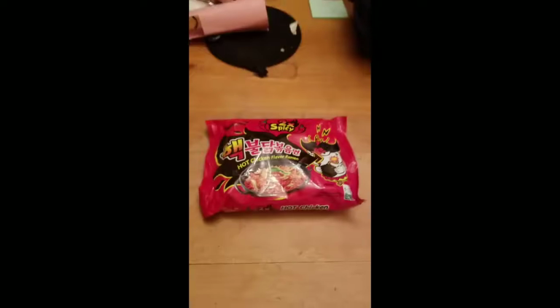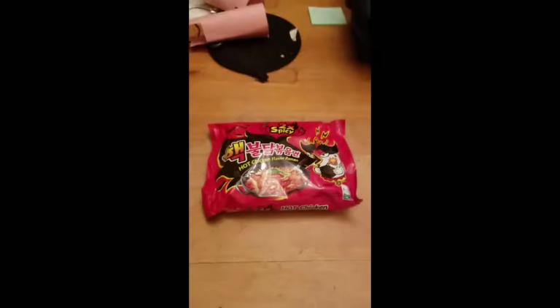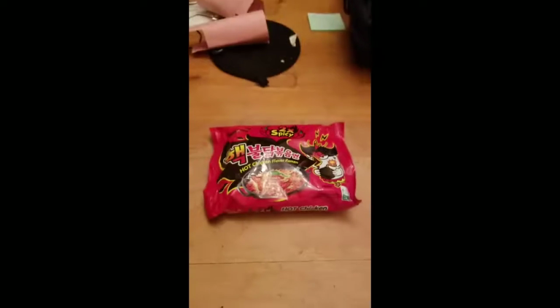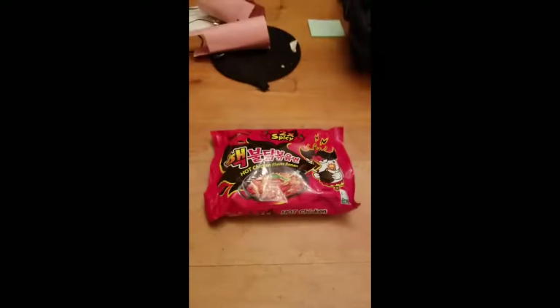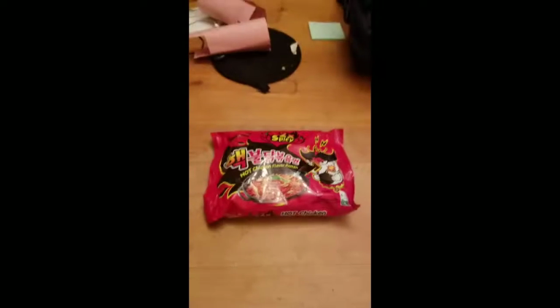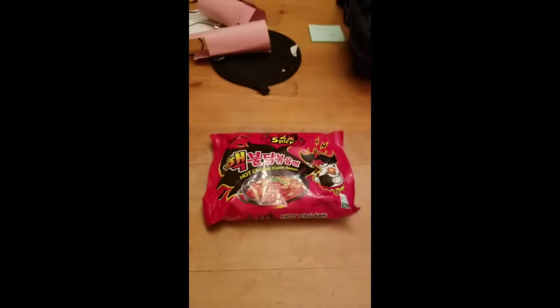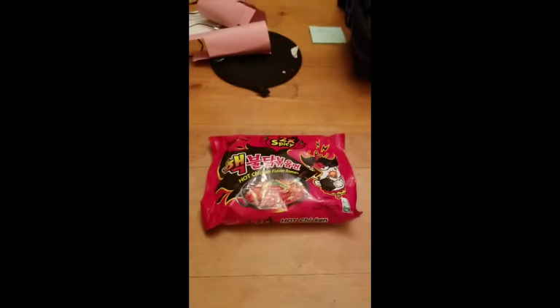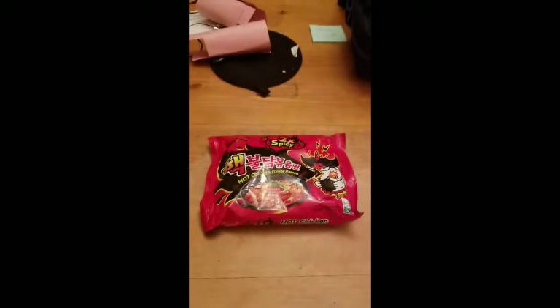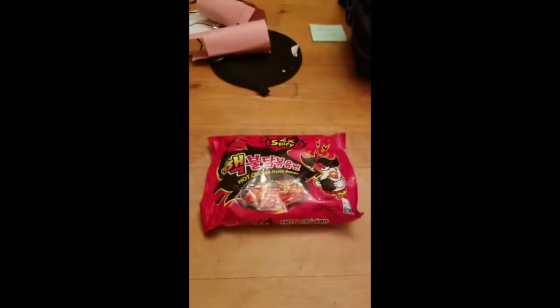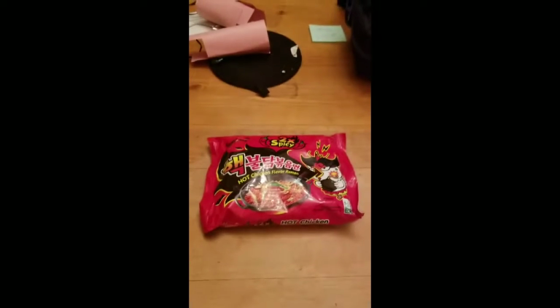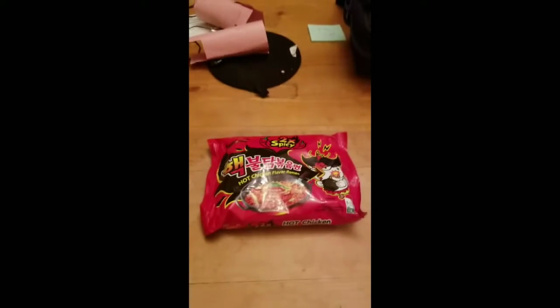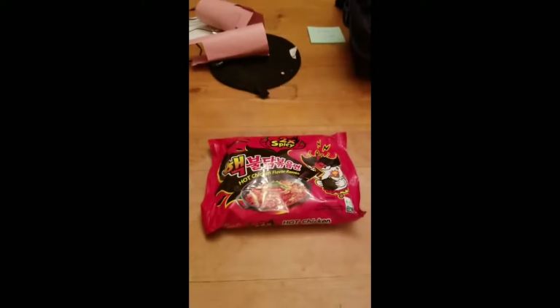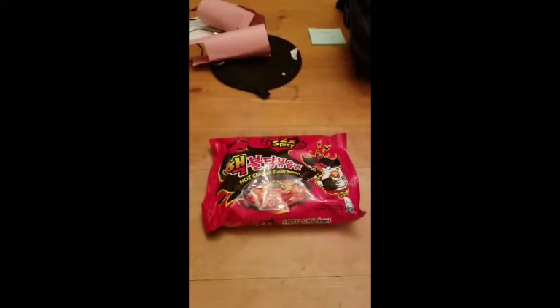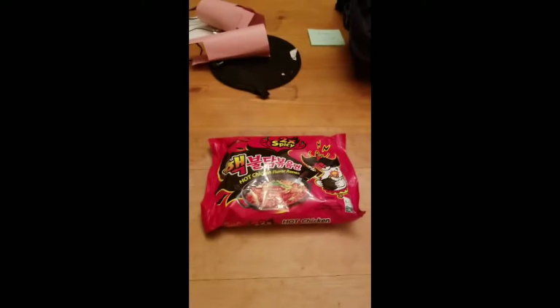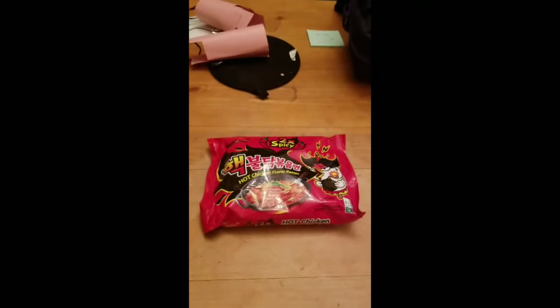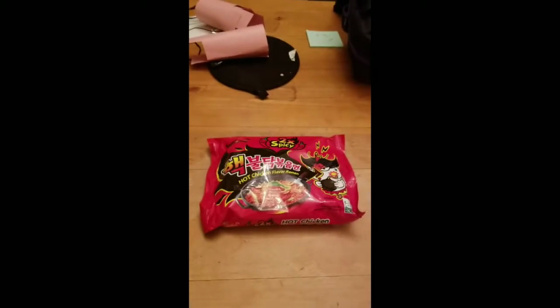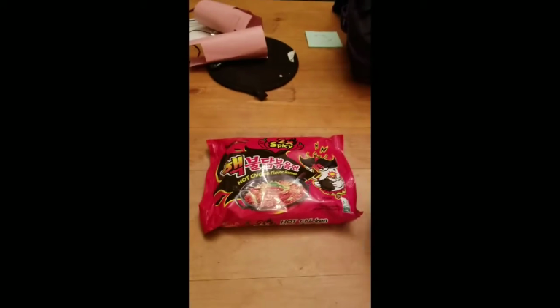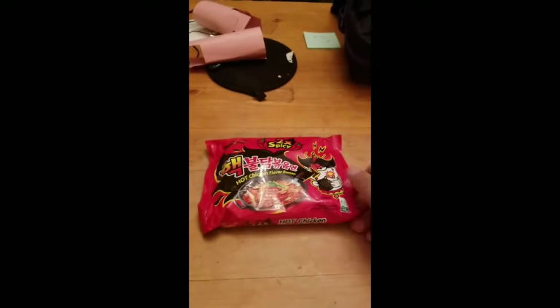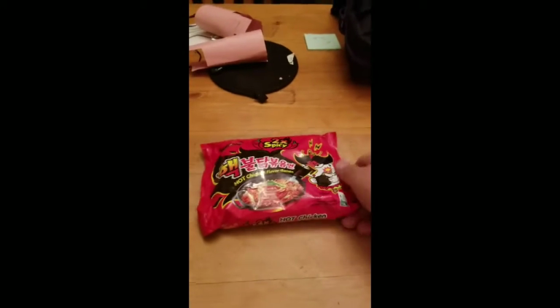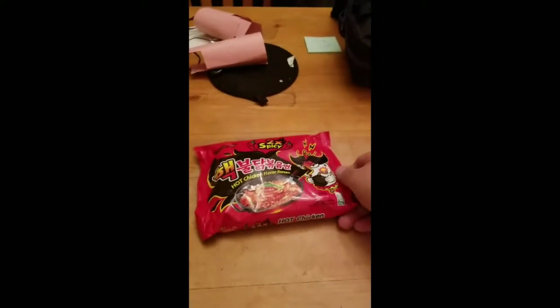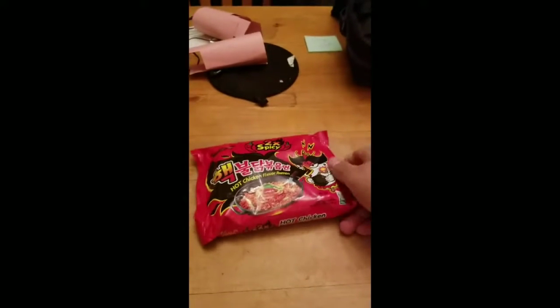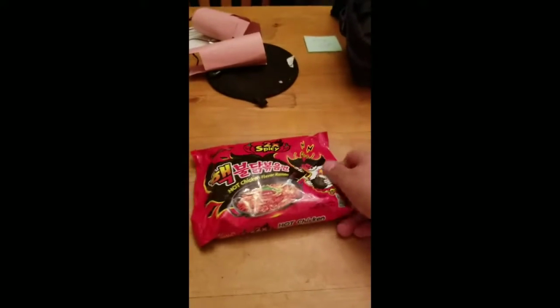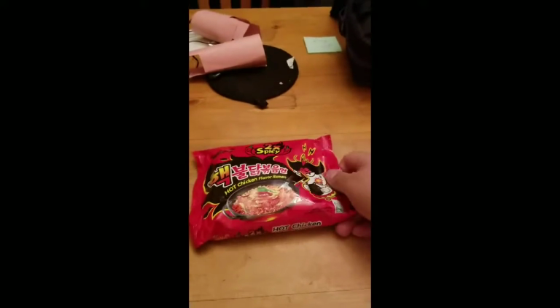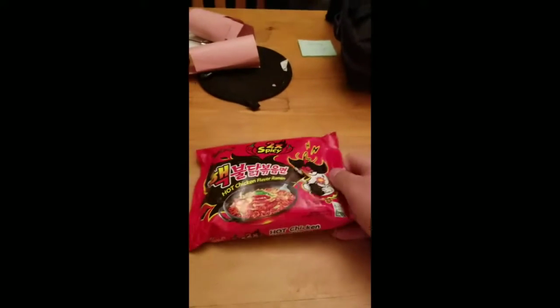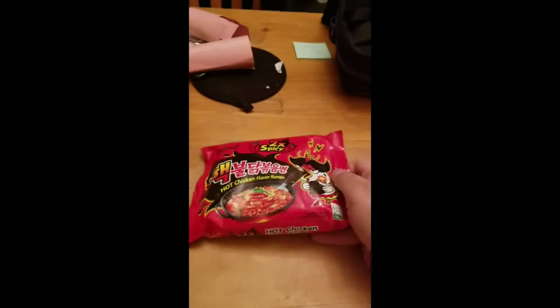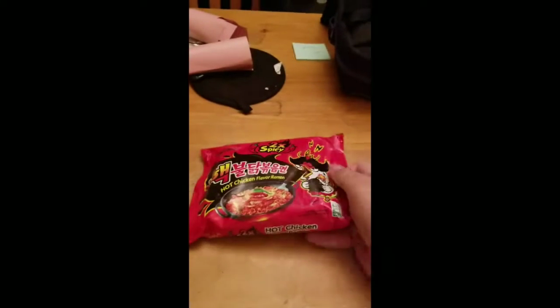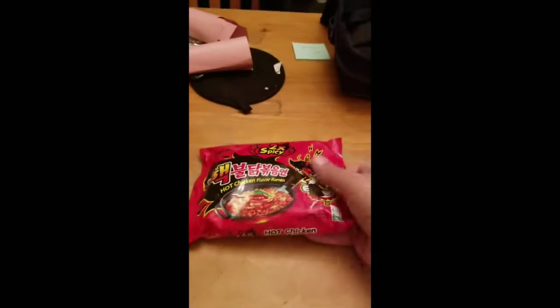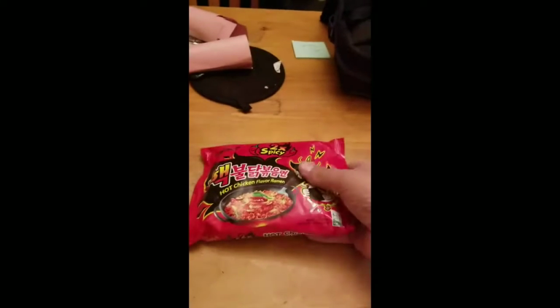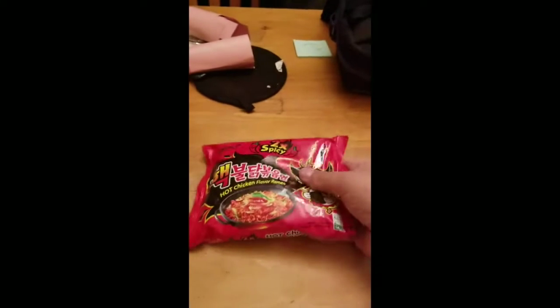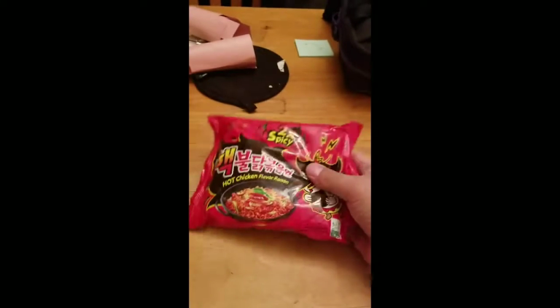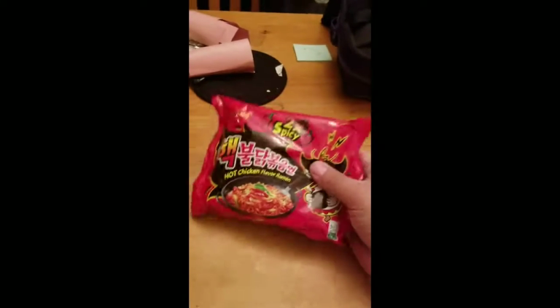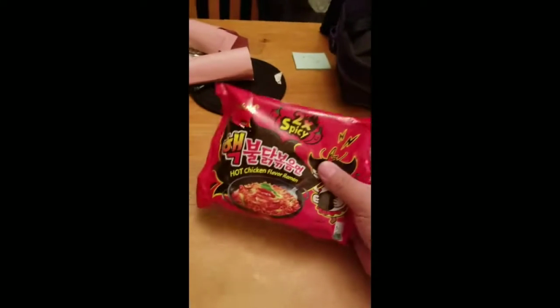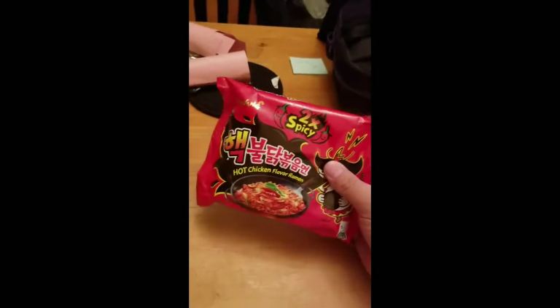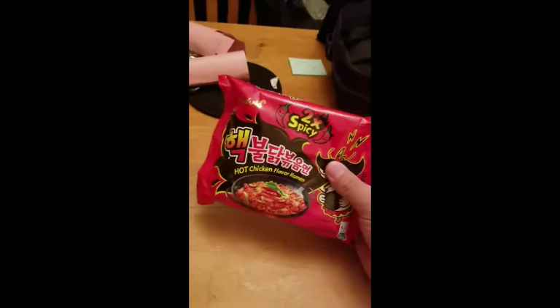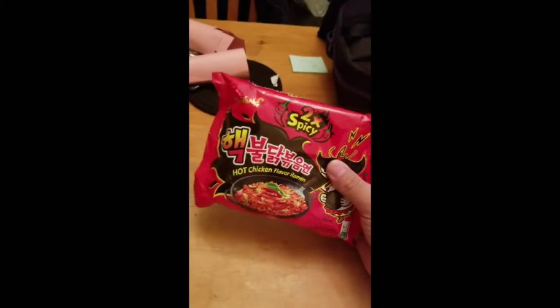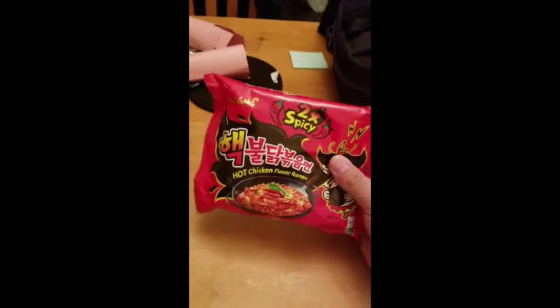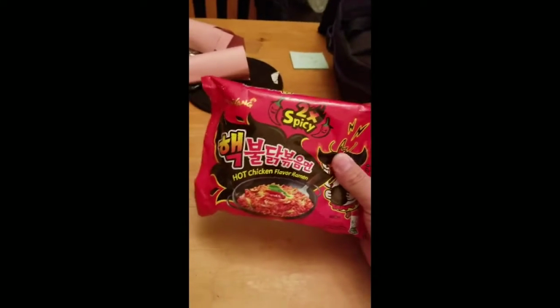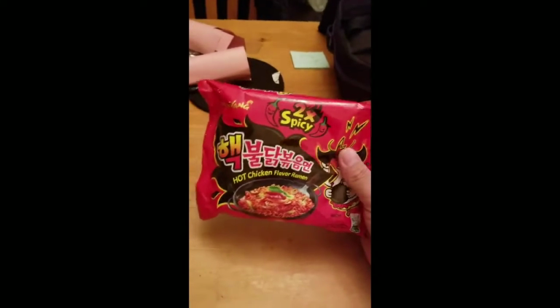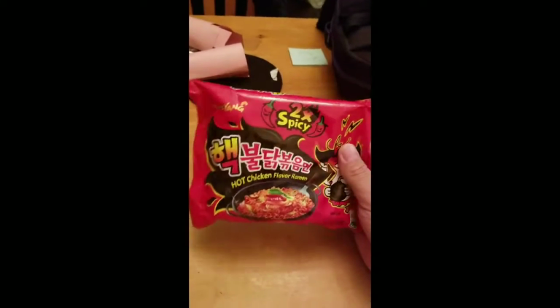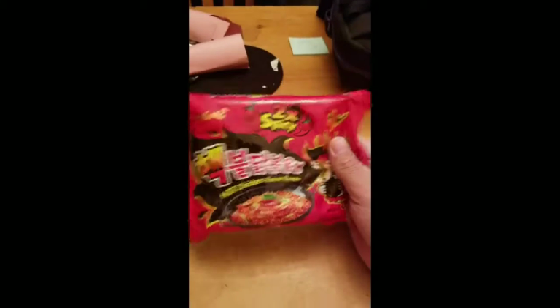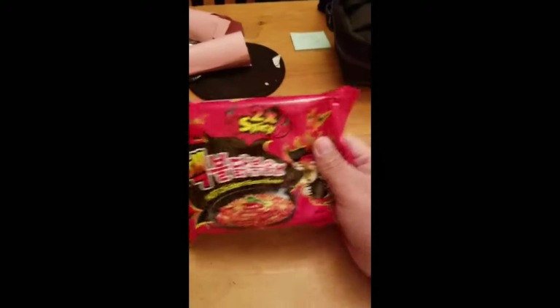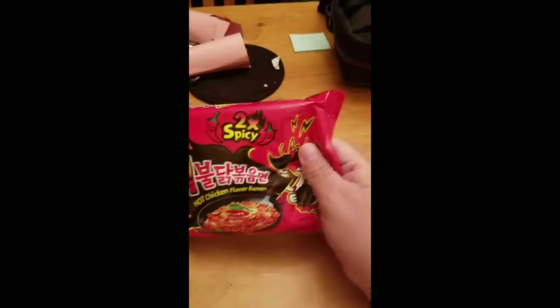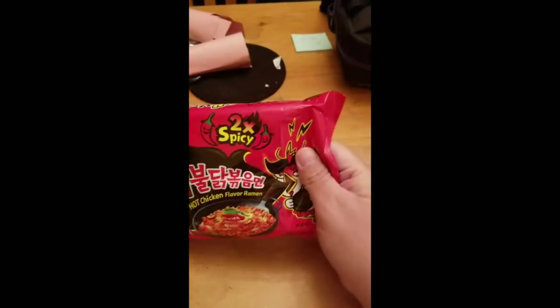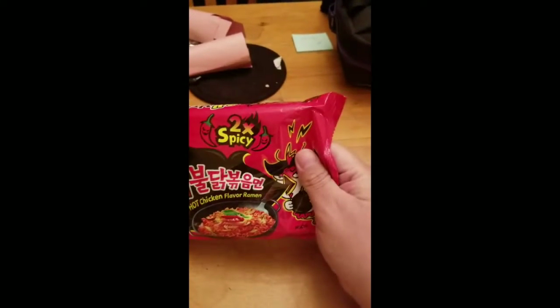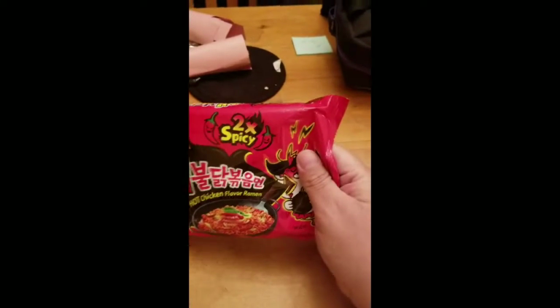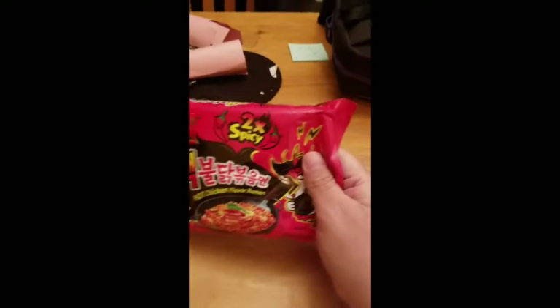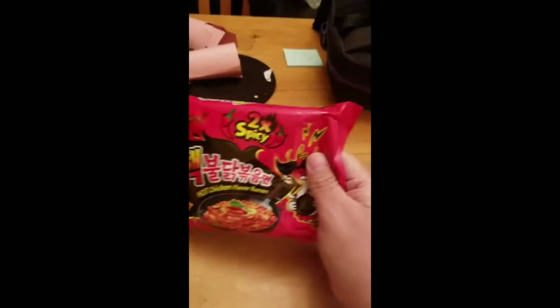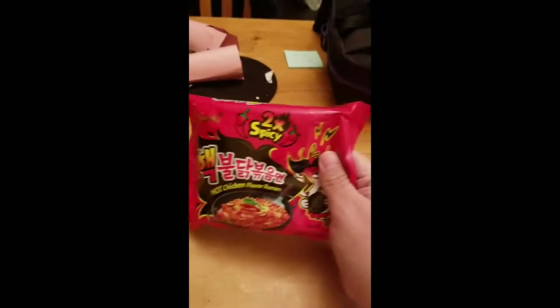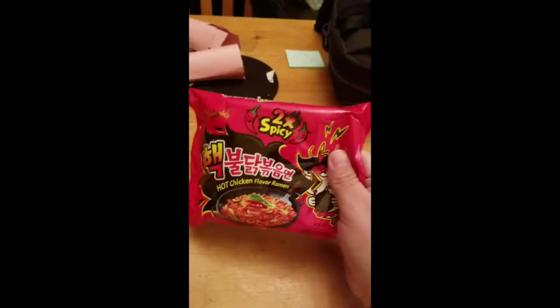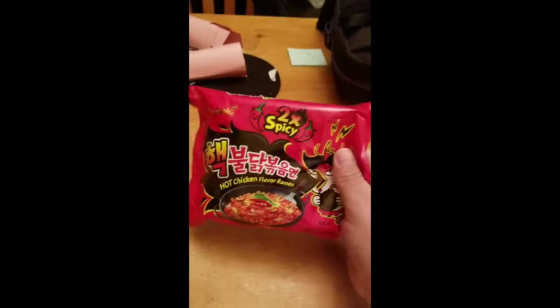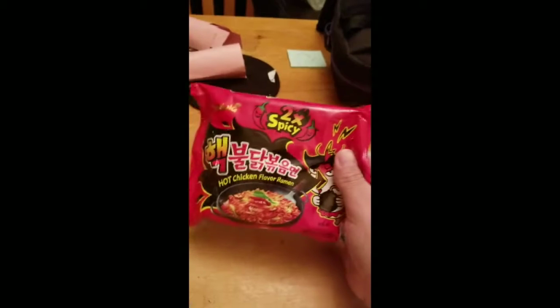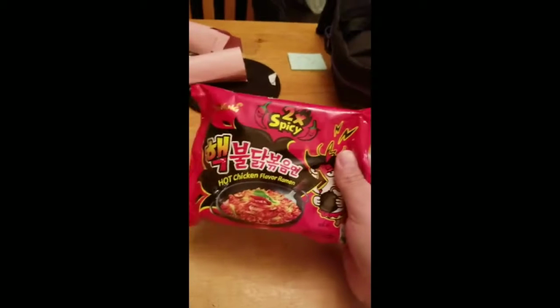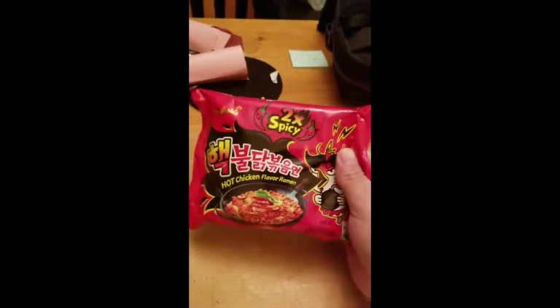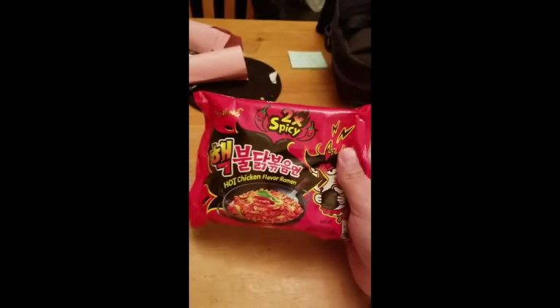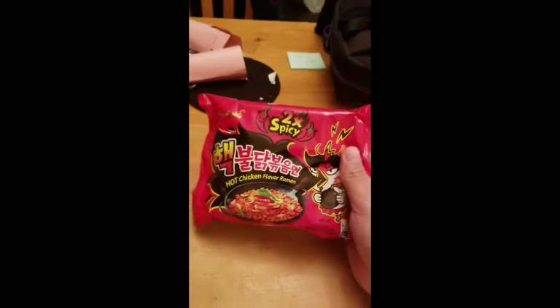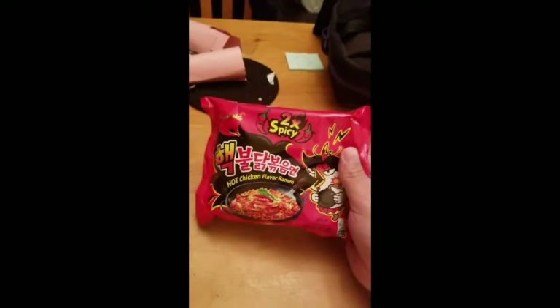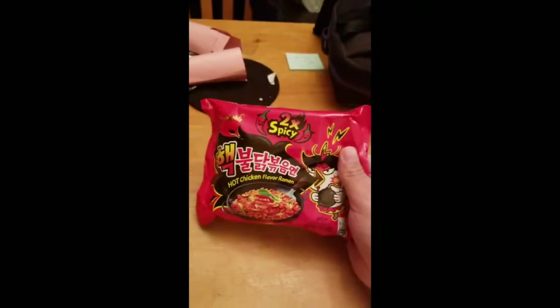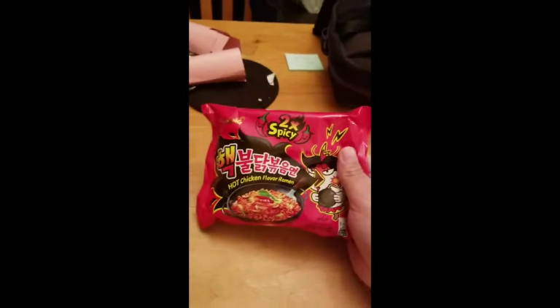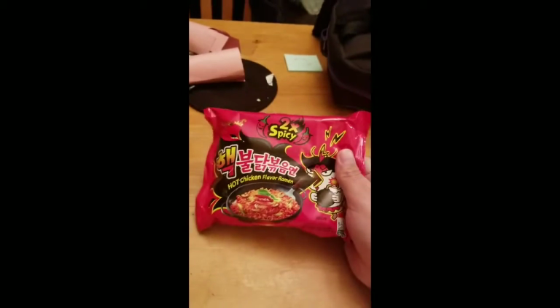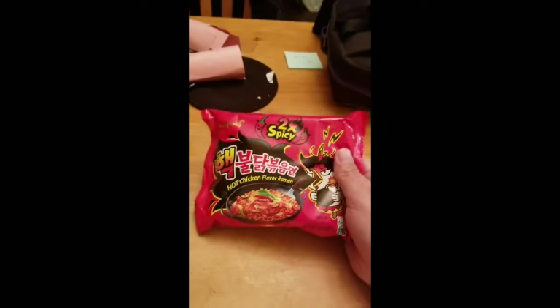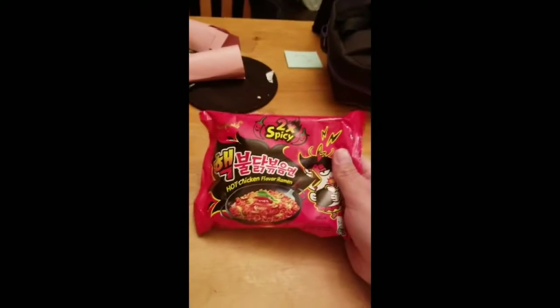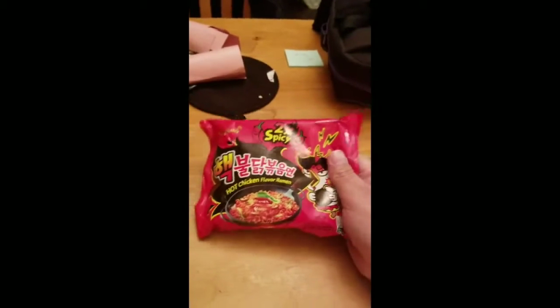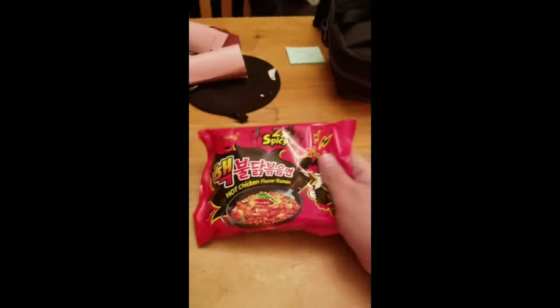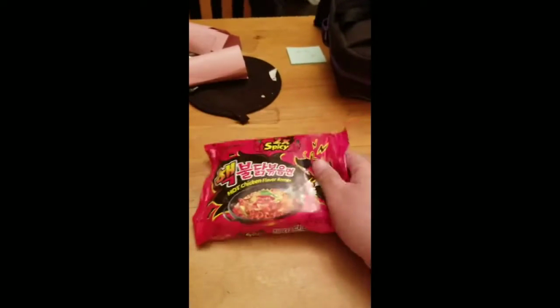What's up YouTube, KezlerzRT here. You know what's going down — the spicy noodle challenge.